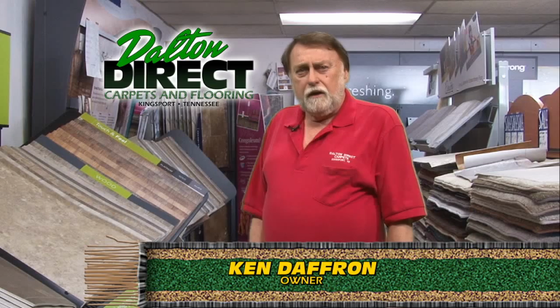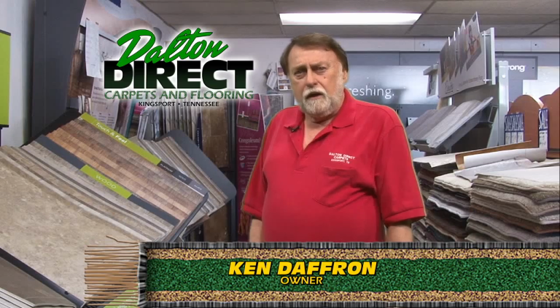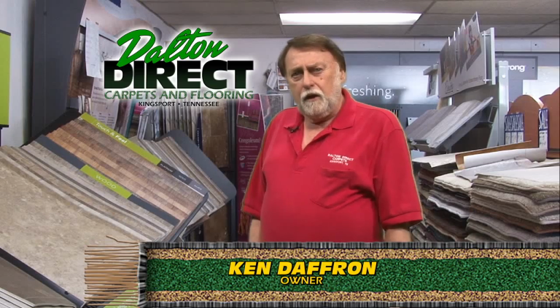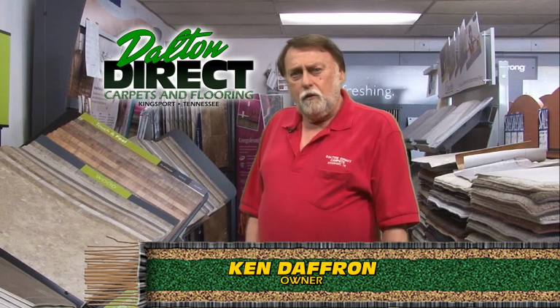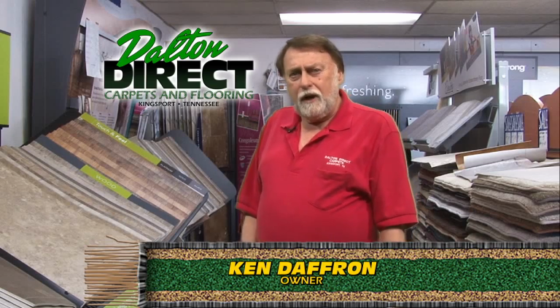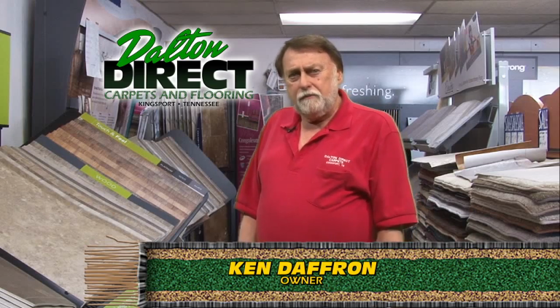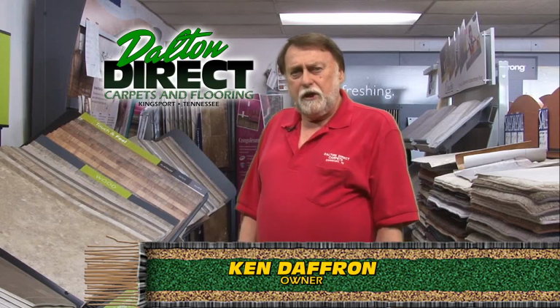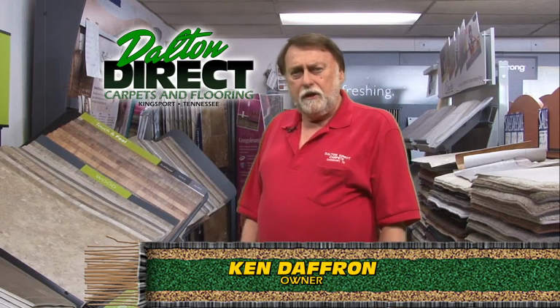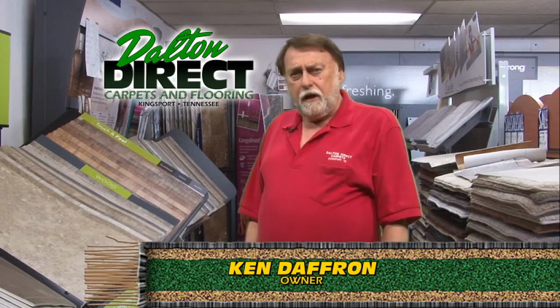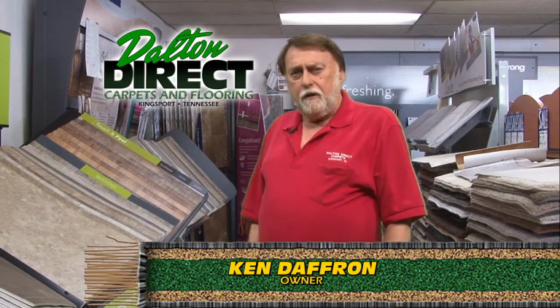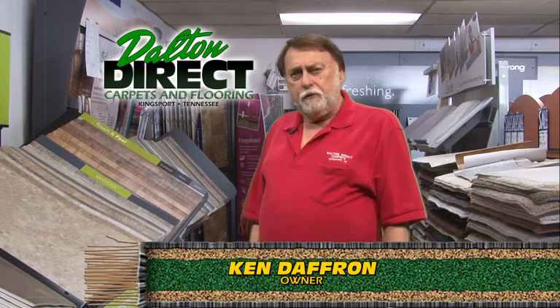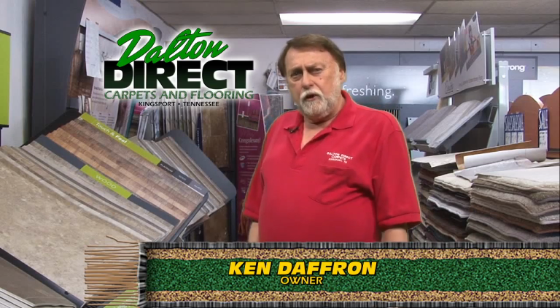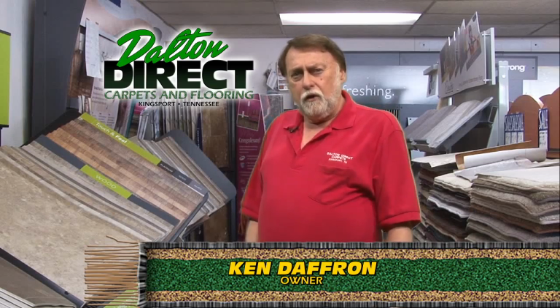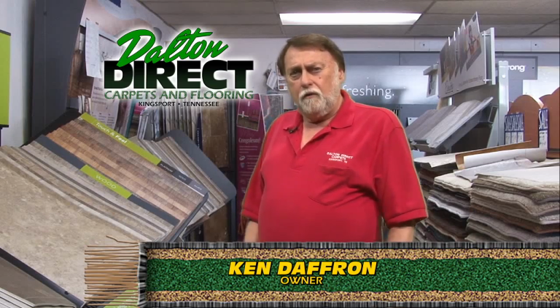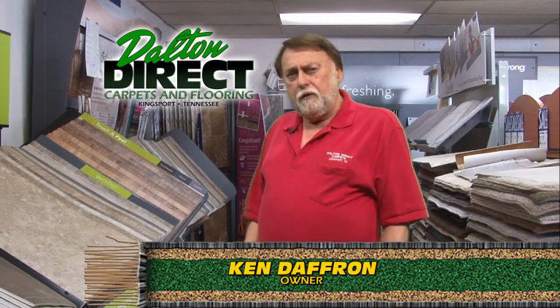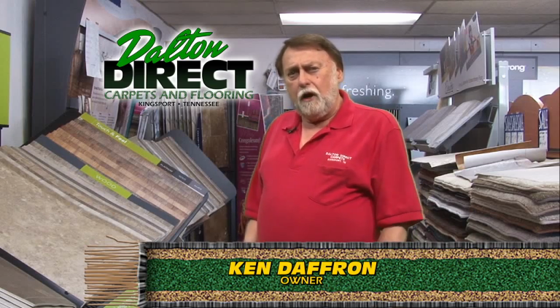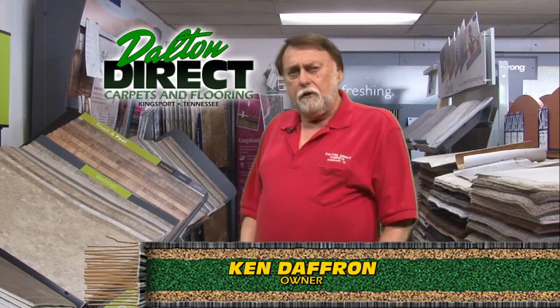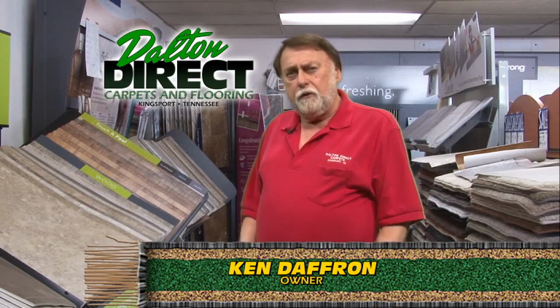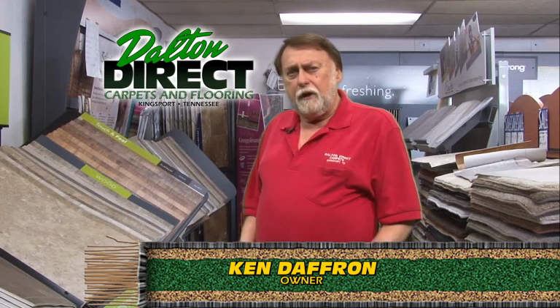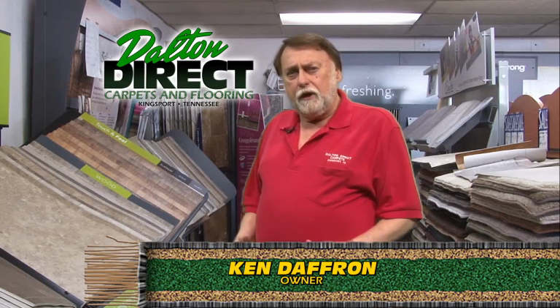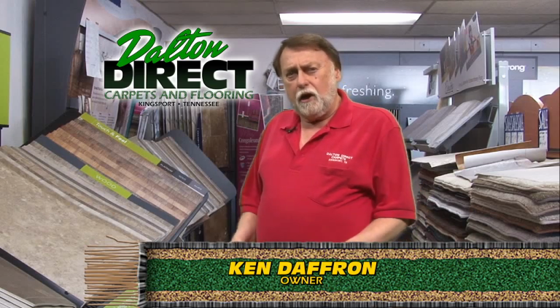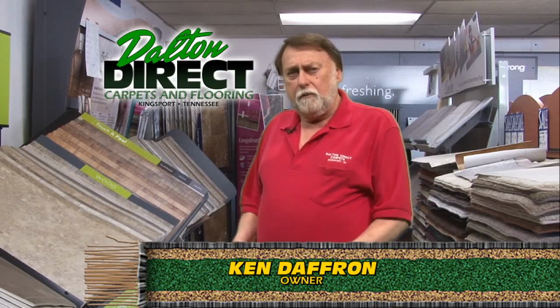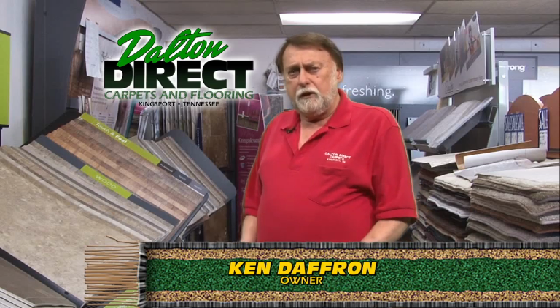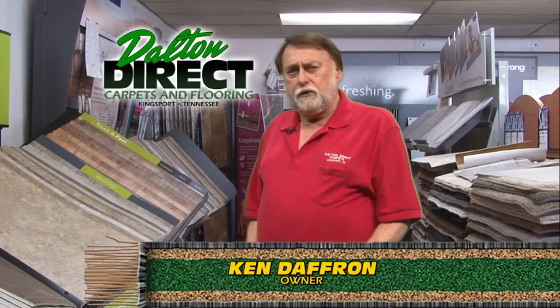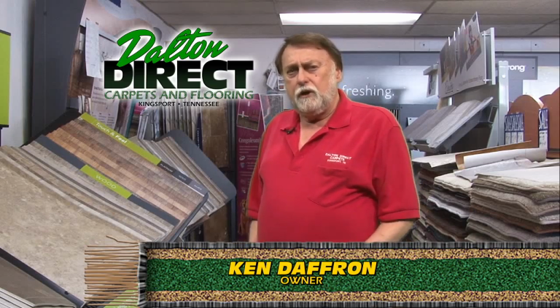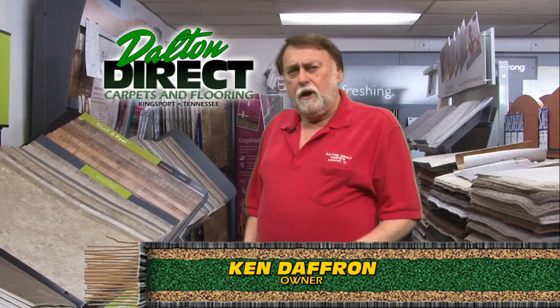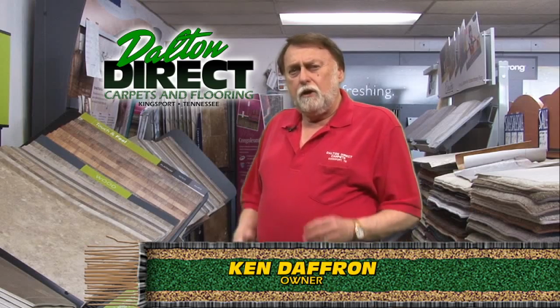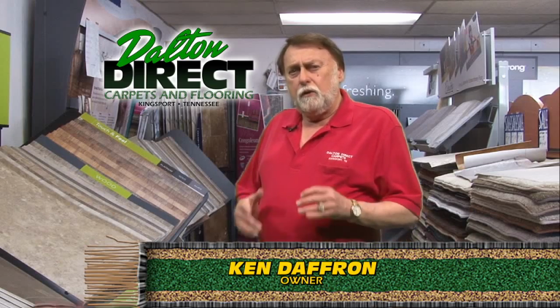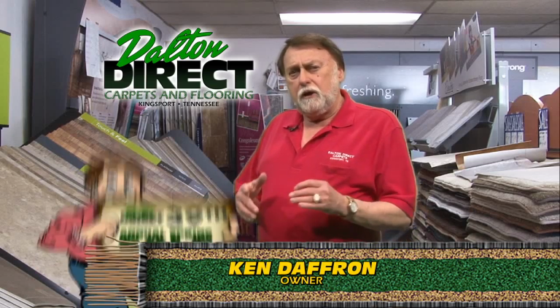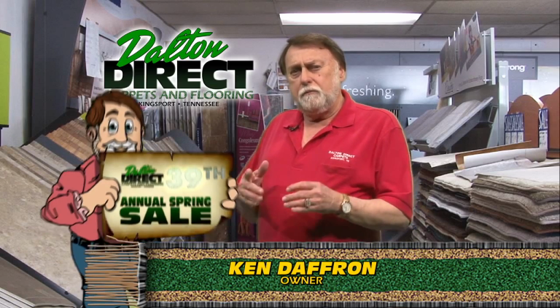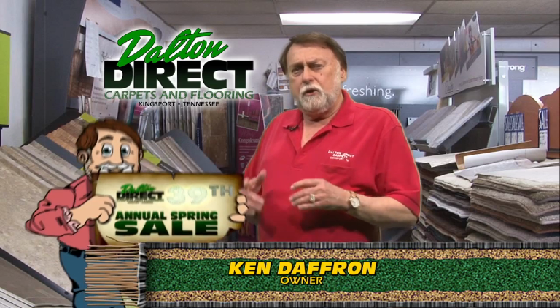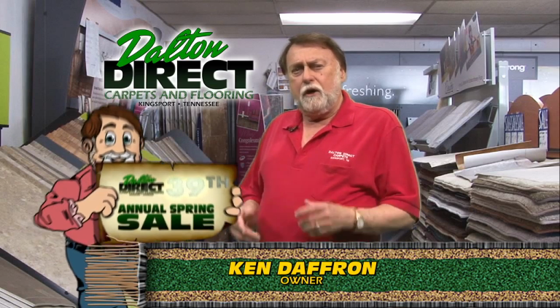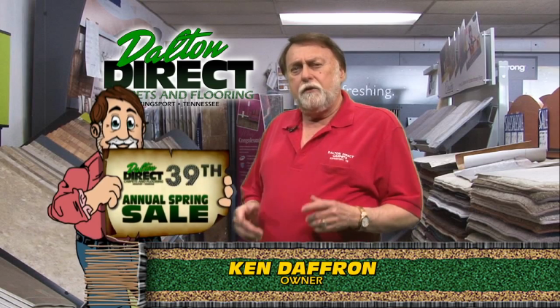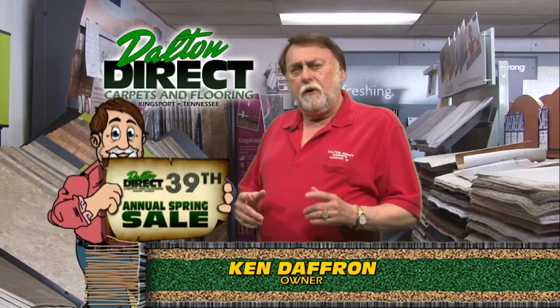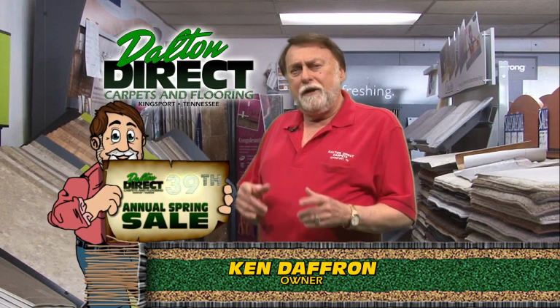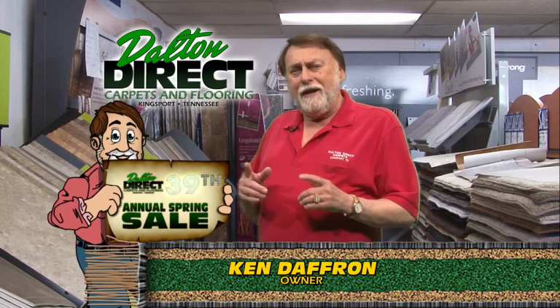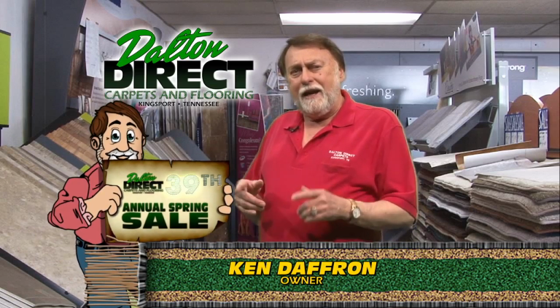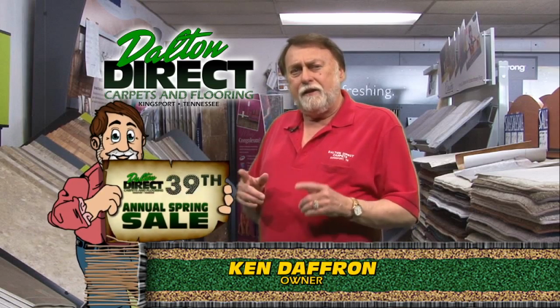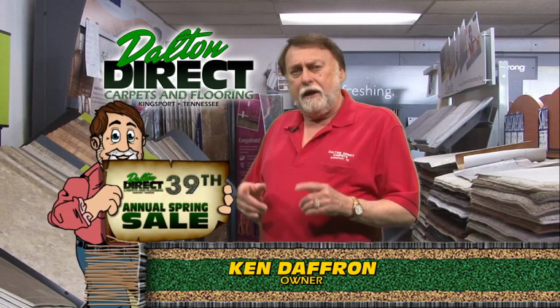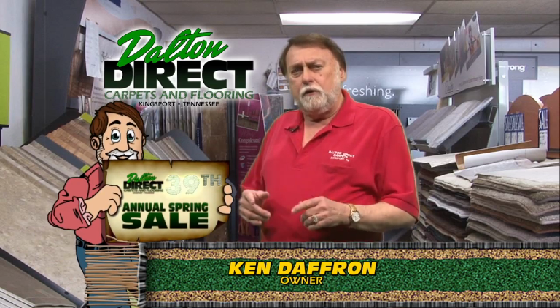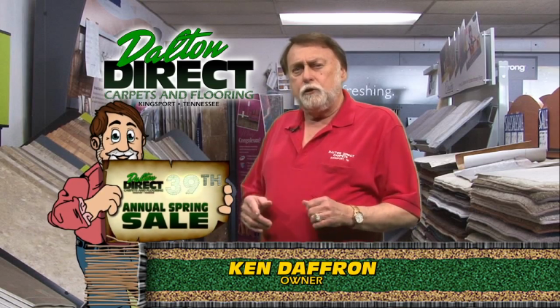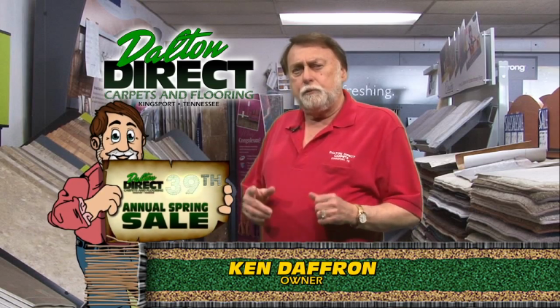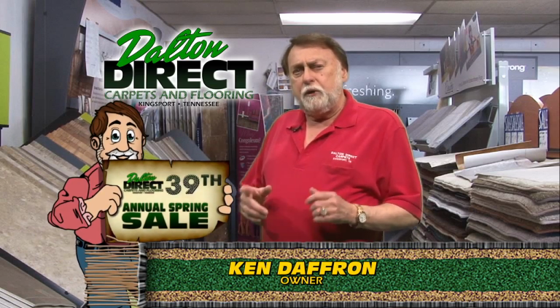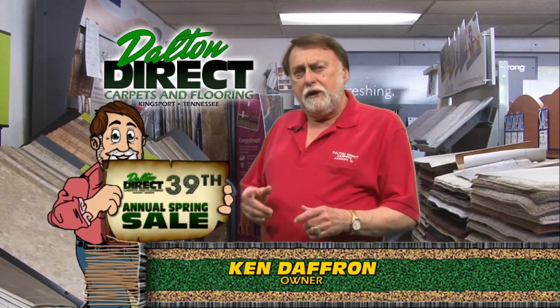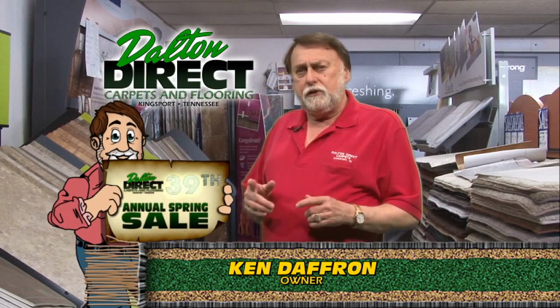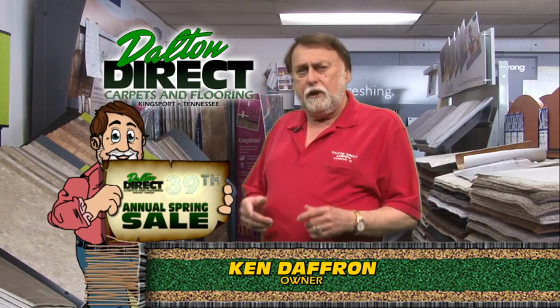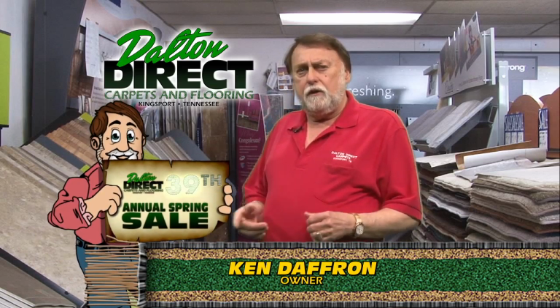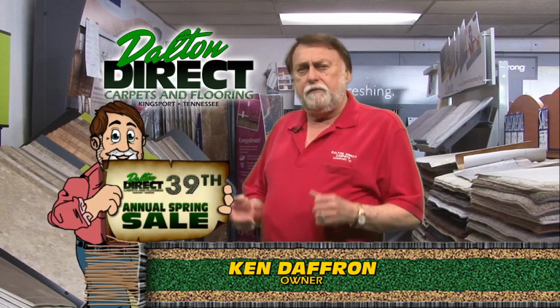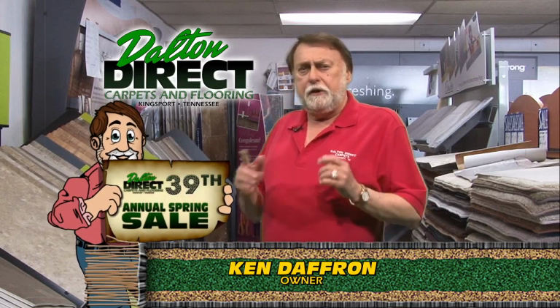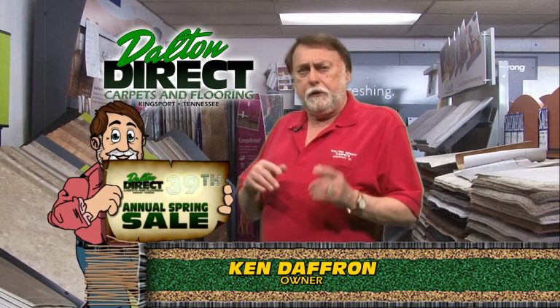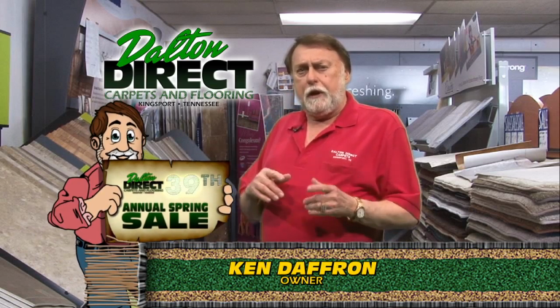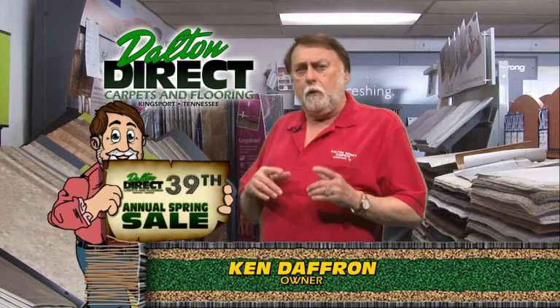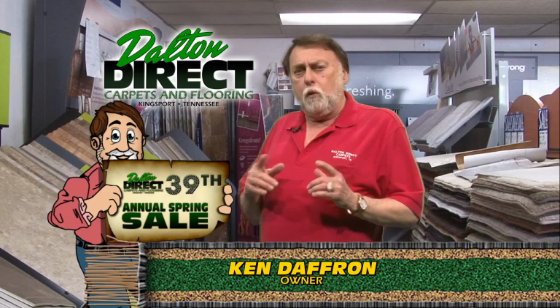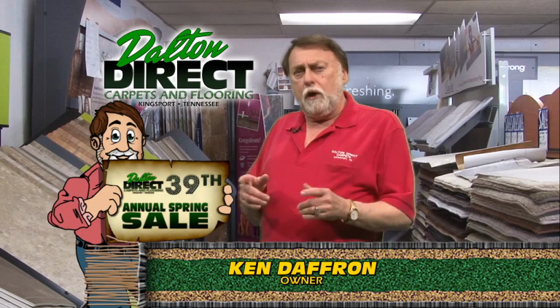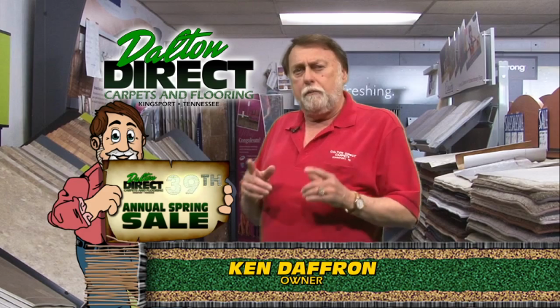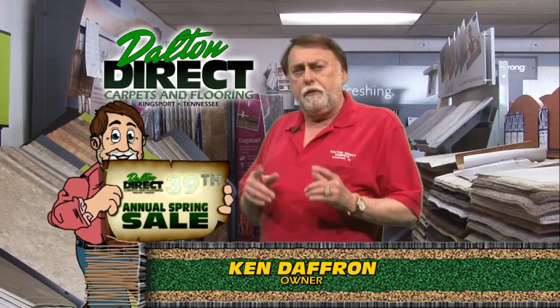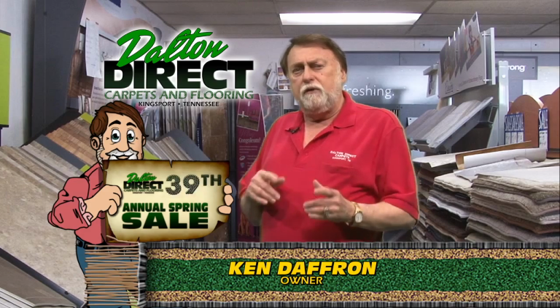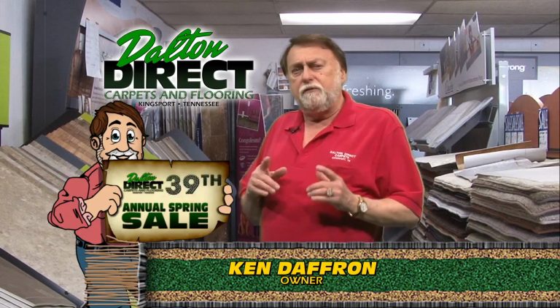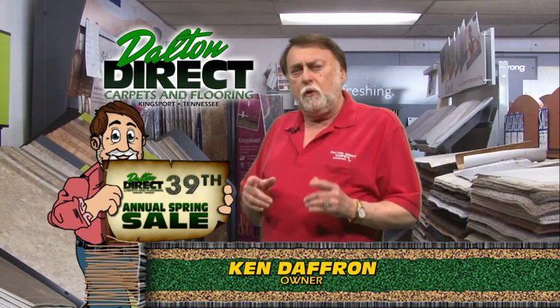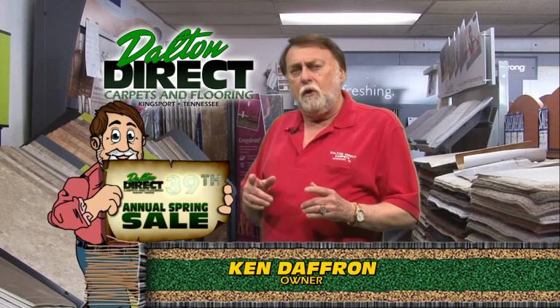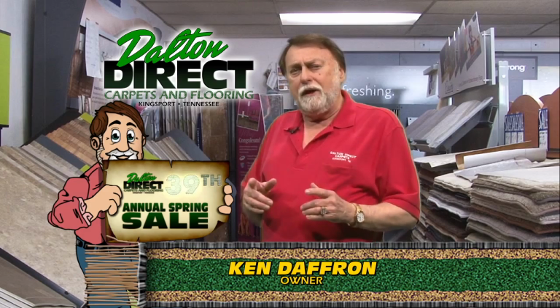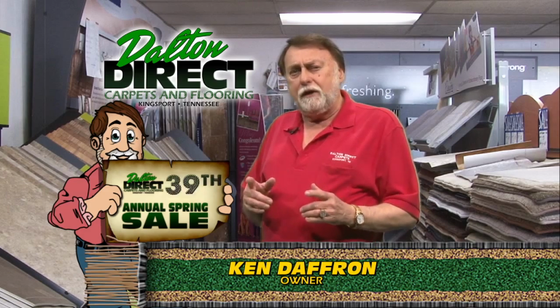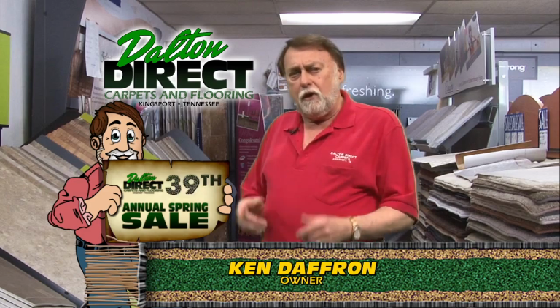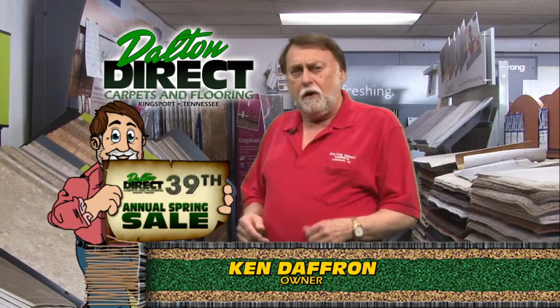Hello, I'm Ken Daffer of Dalton Direct Carpets. Welcome to our 39th annual spring sale featuring our waterproof flooring and carpet.